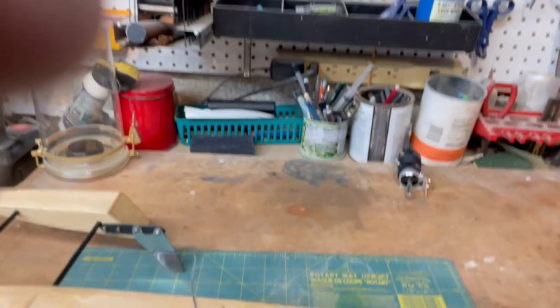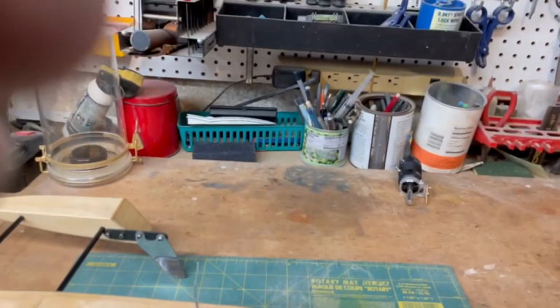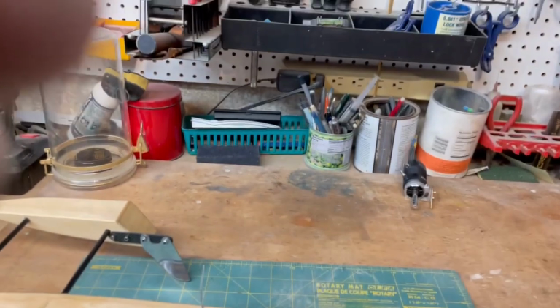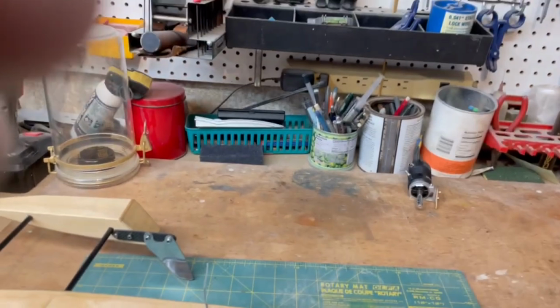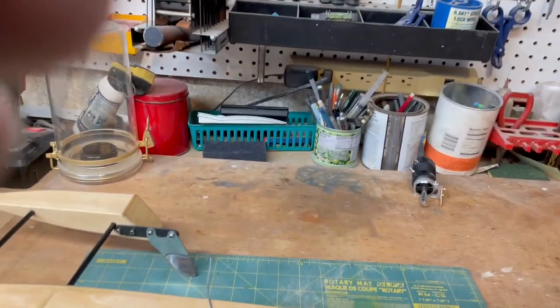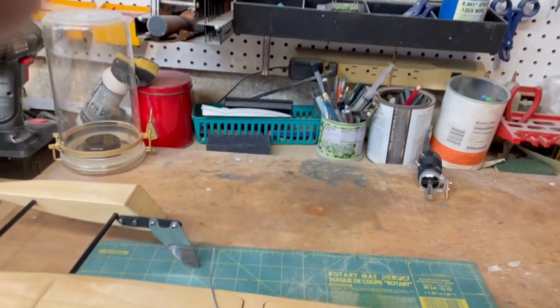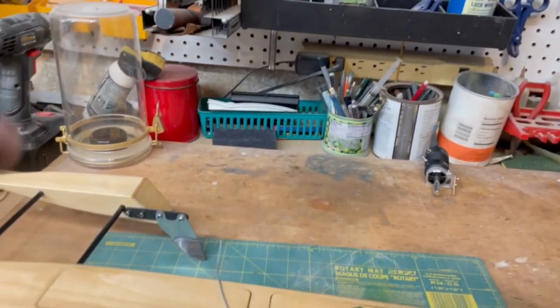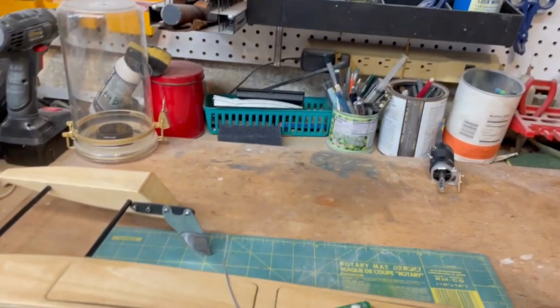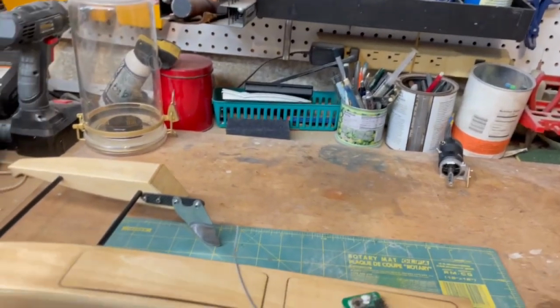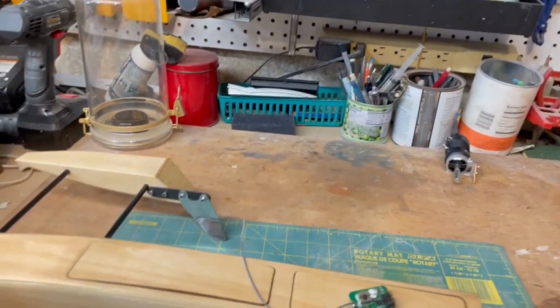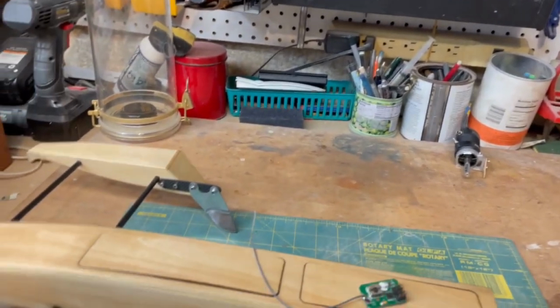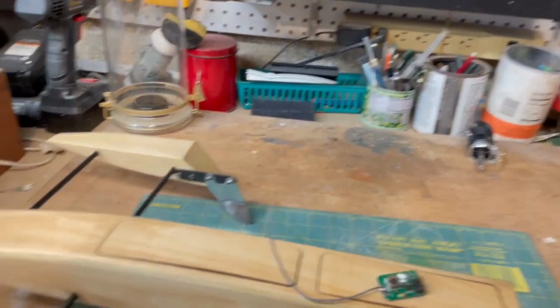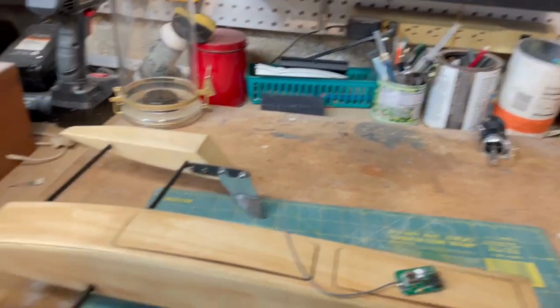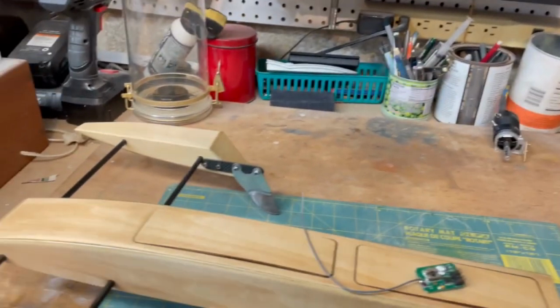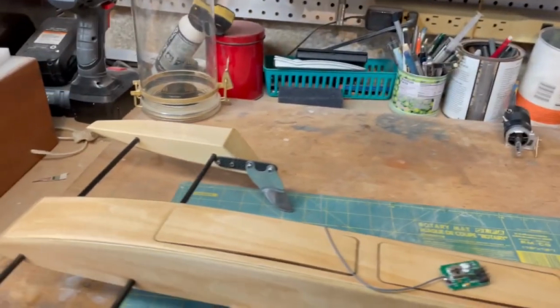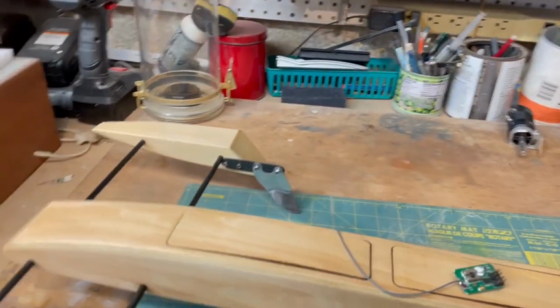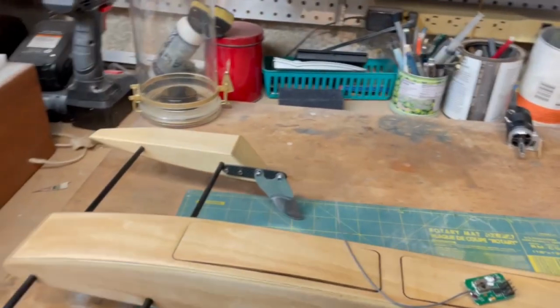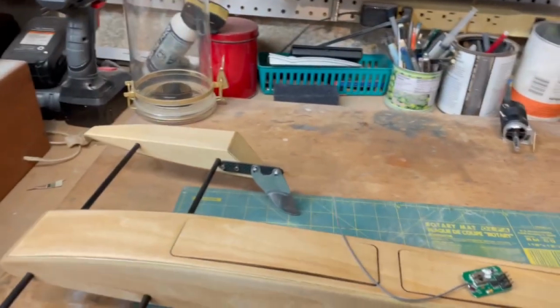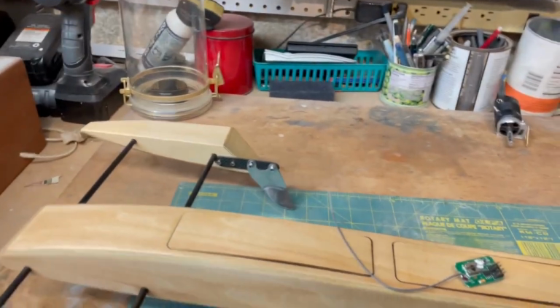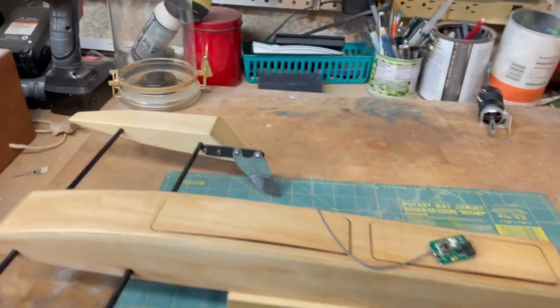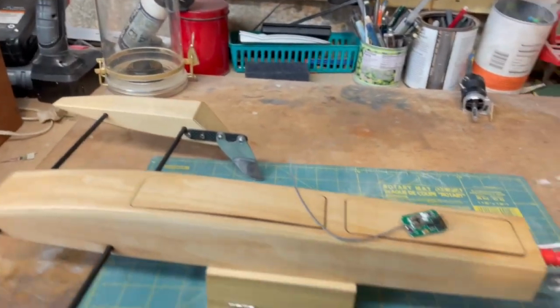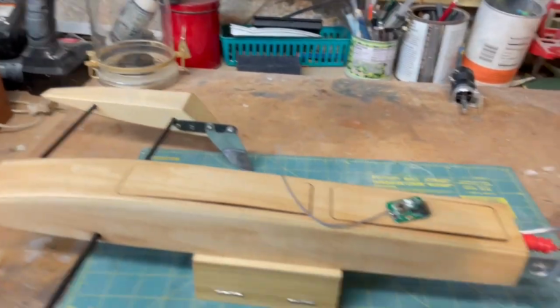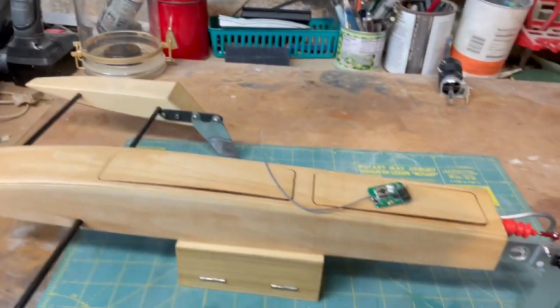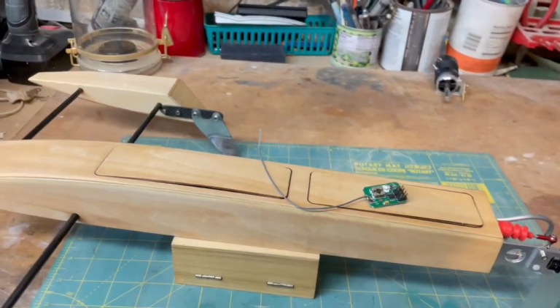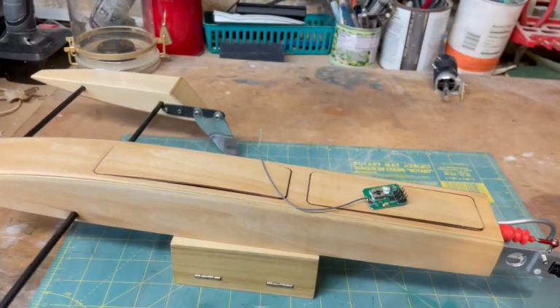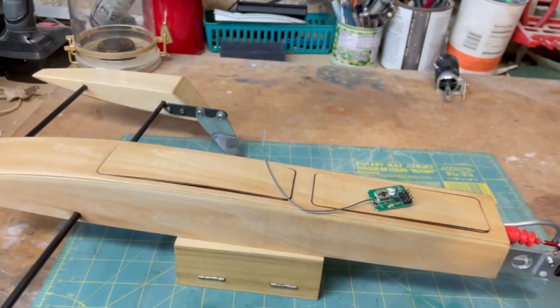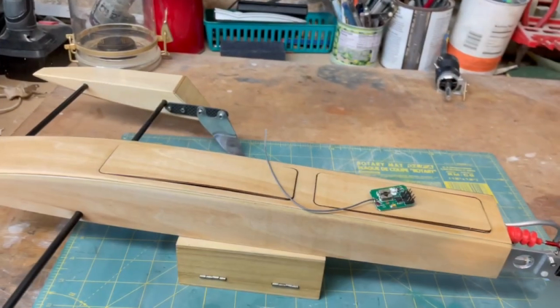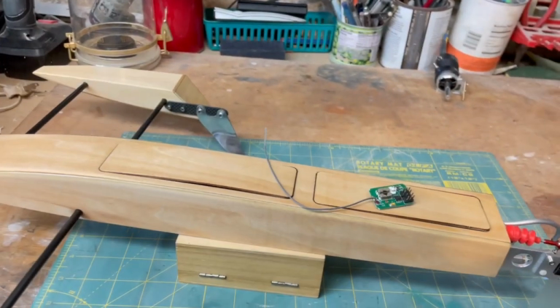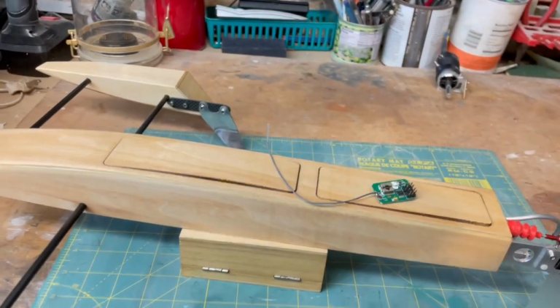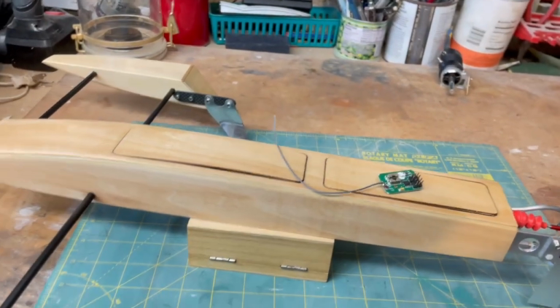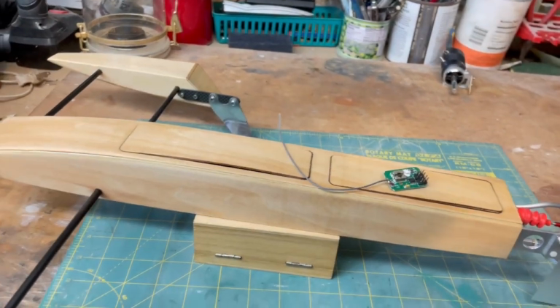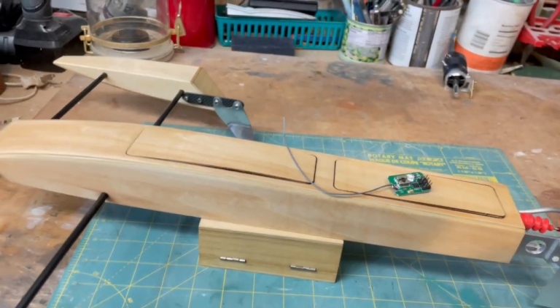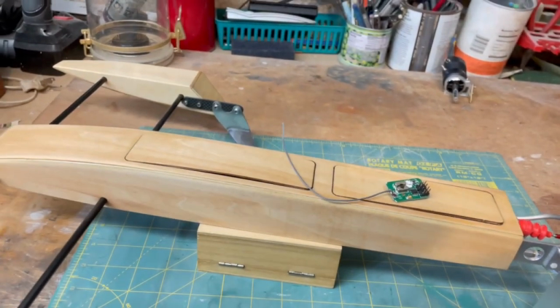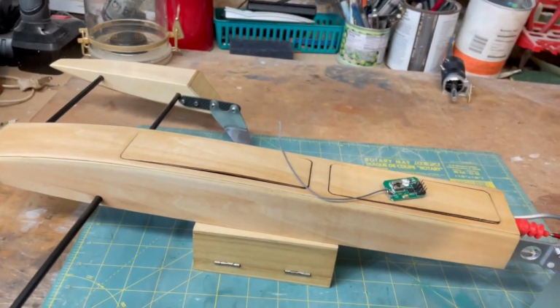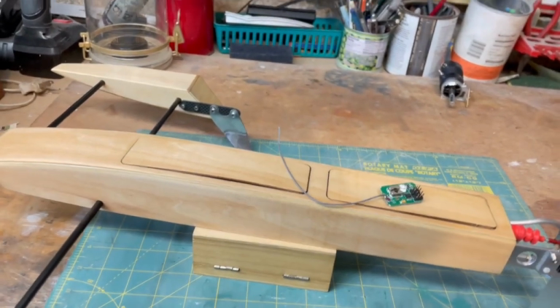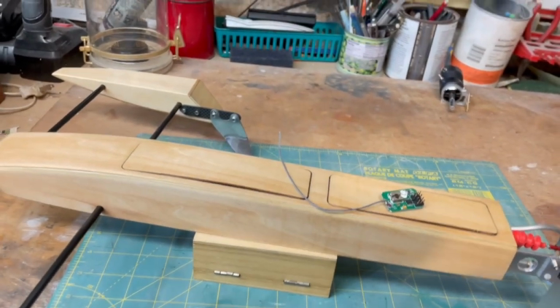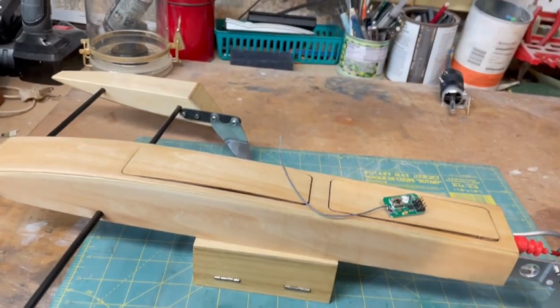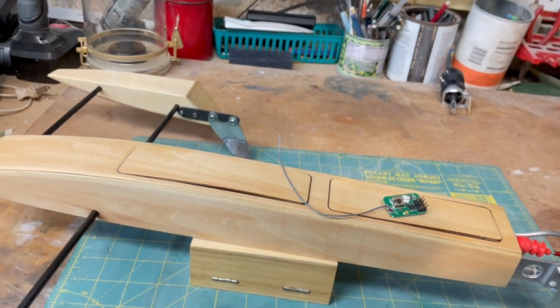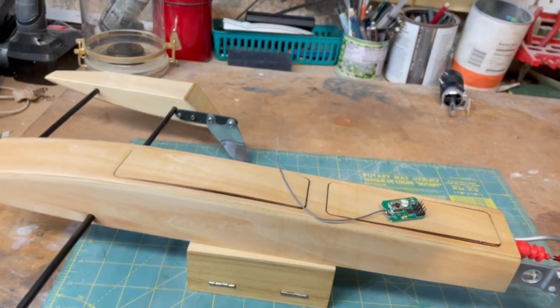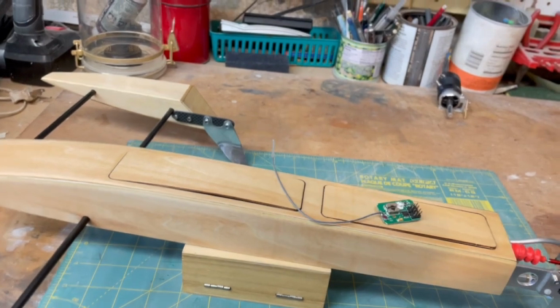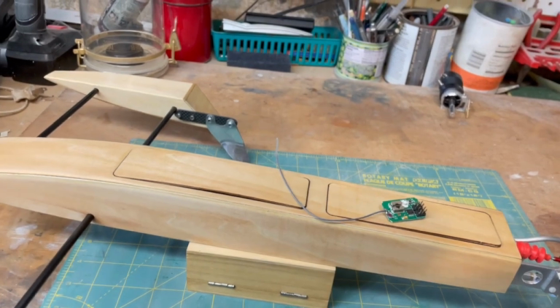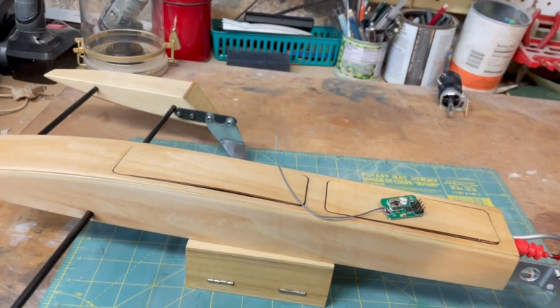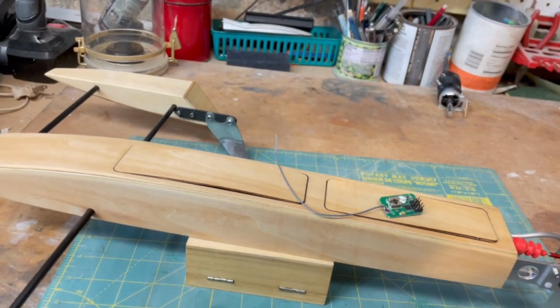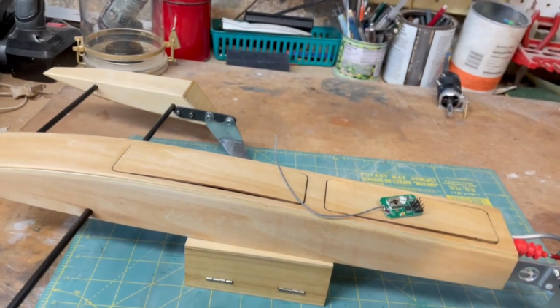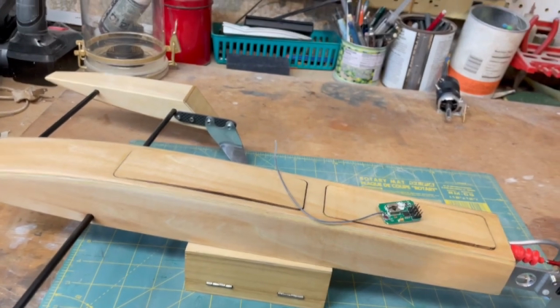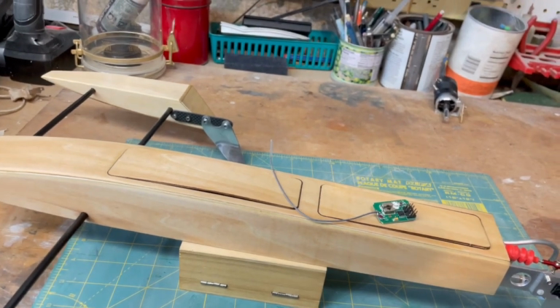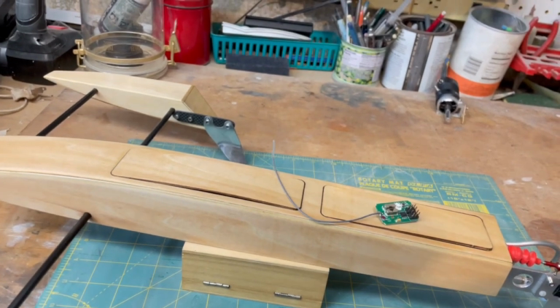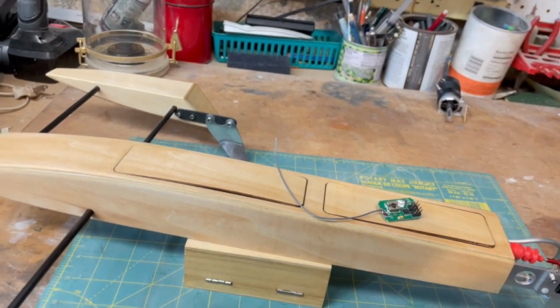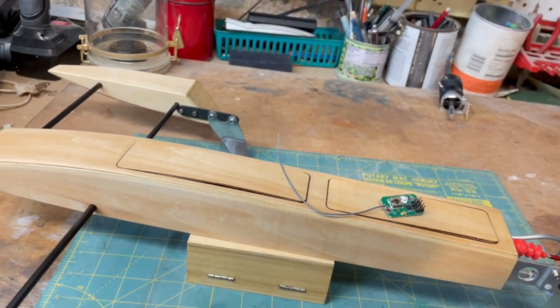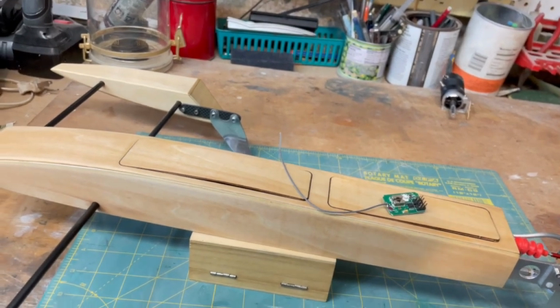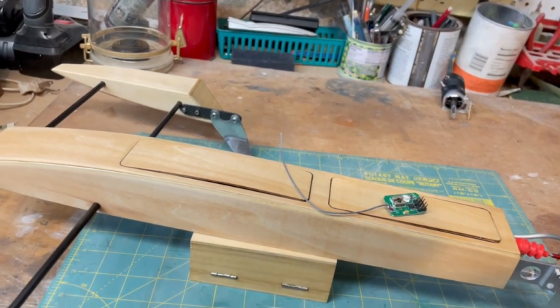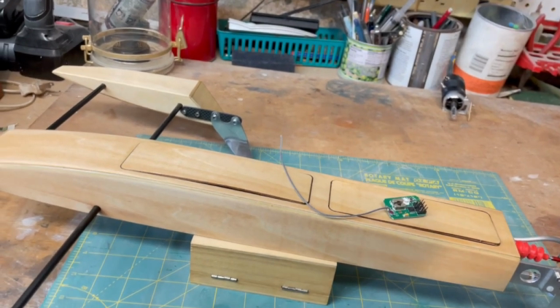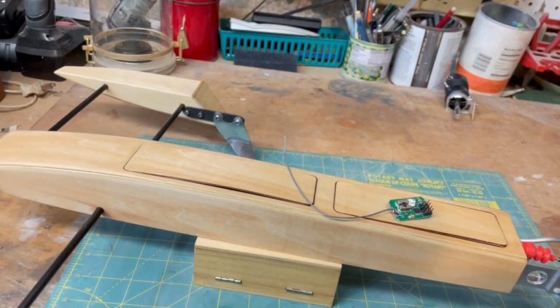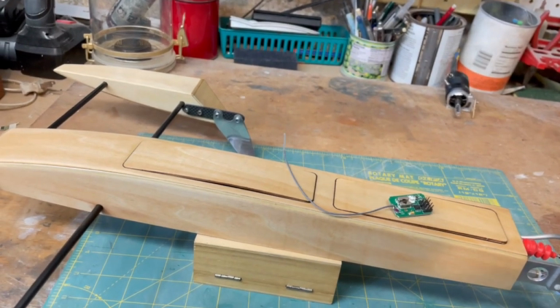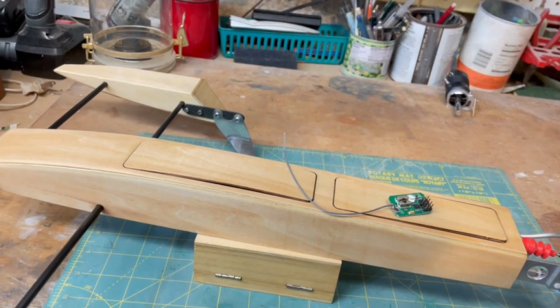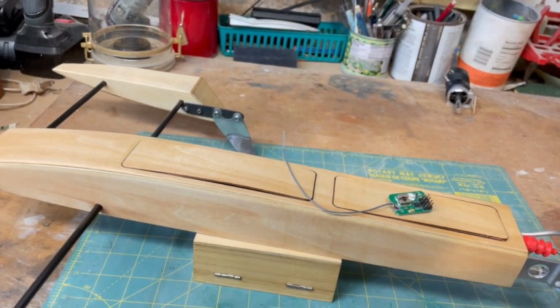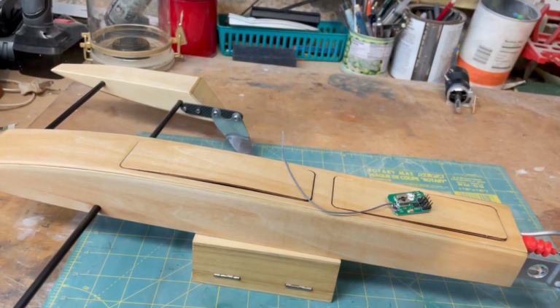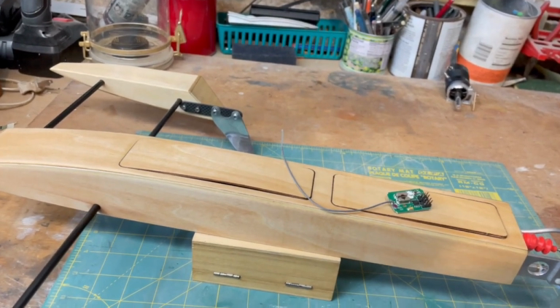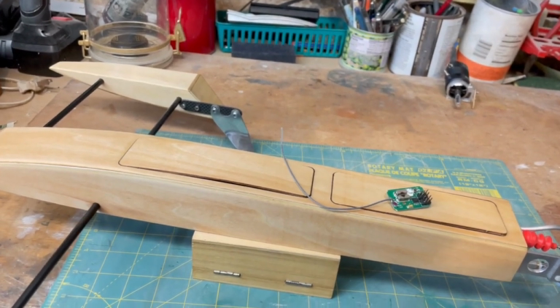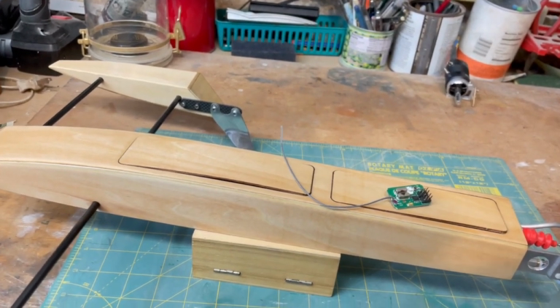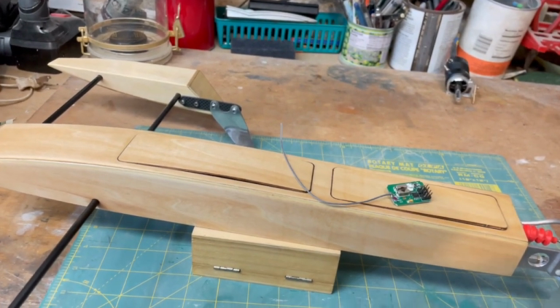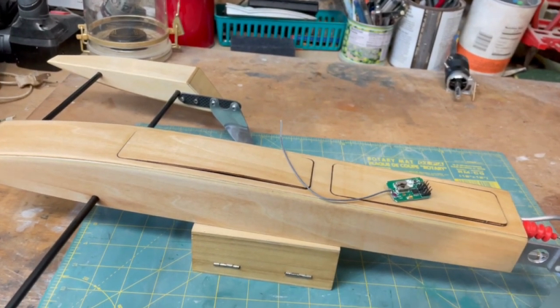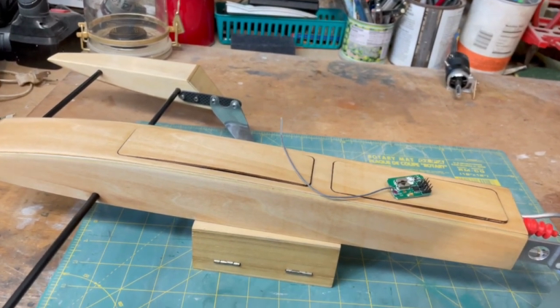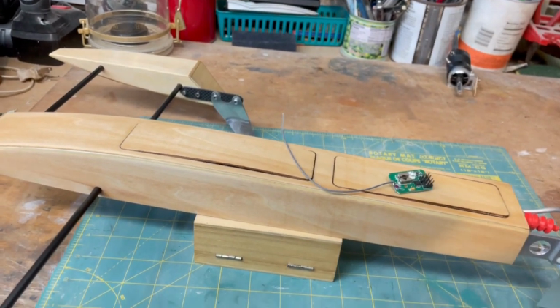Good morning, boys and girls, and welcome once again to the Eastern Wing of the Stinkbug Works.